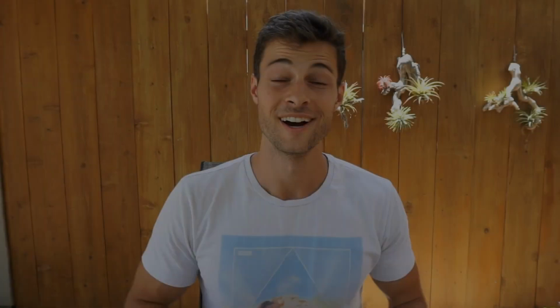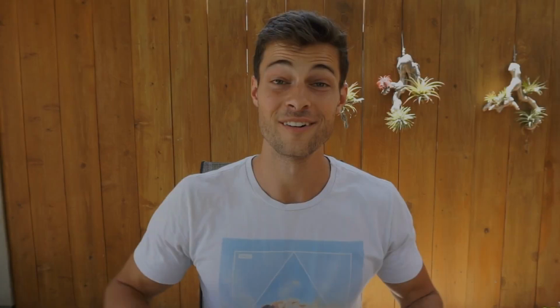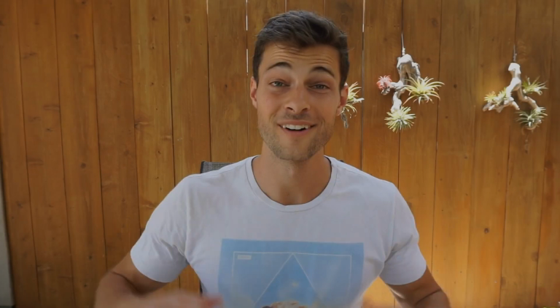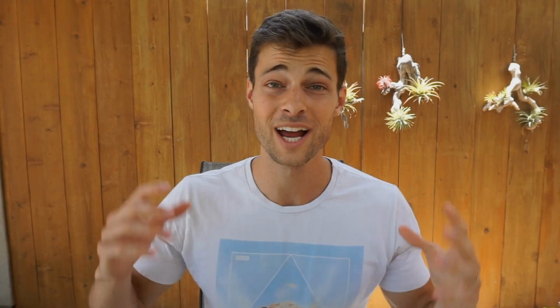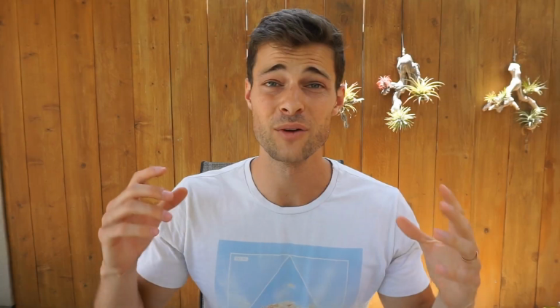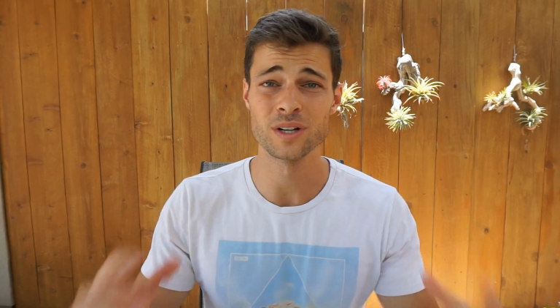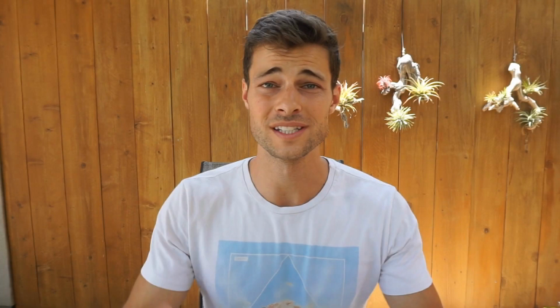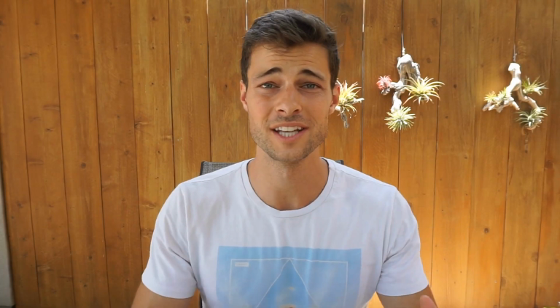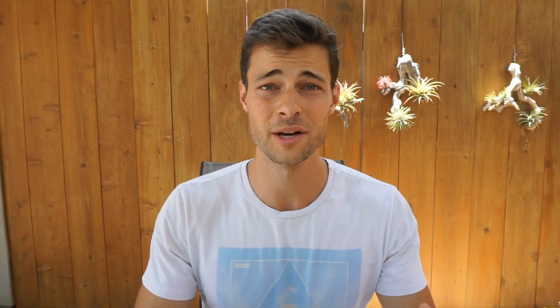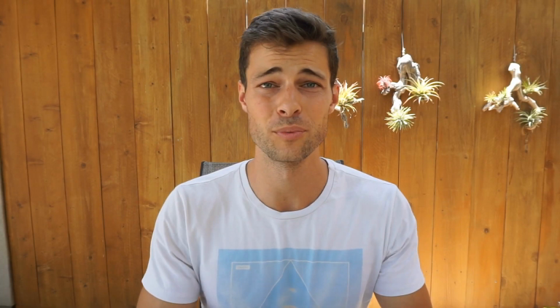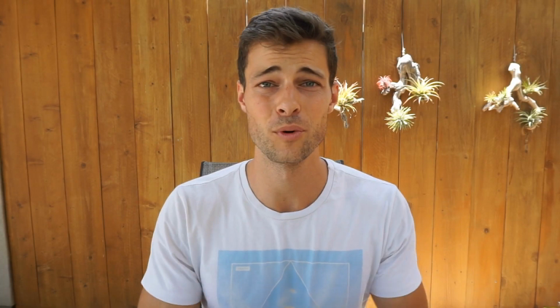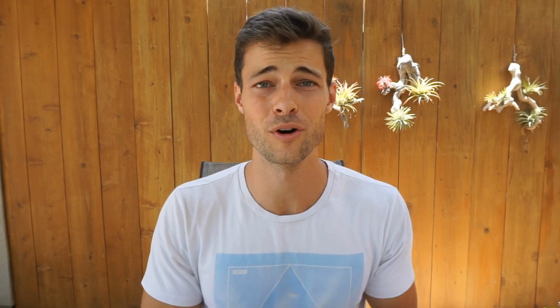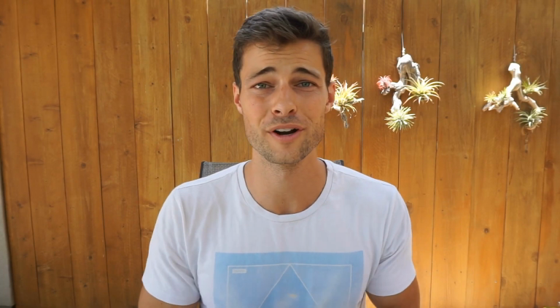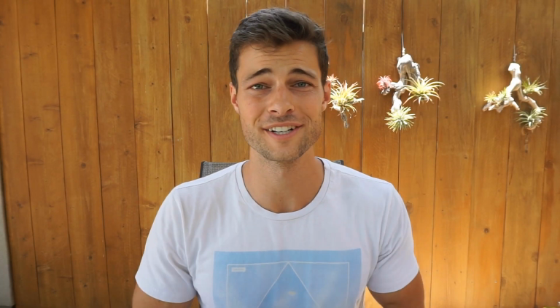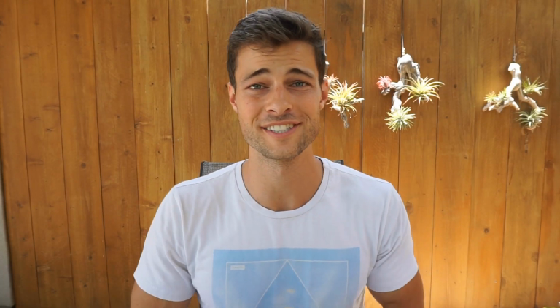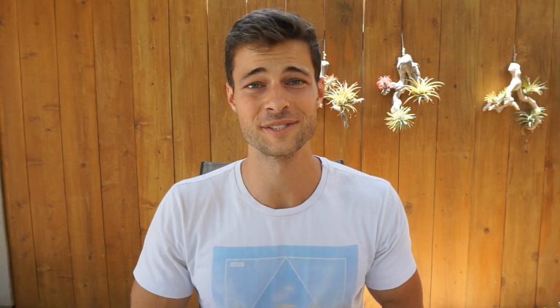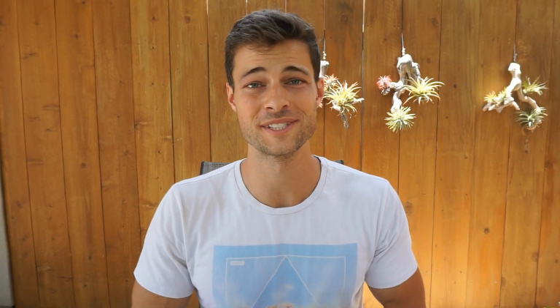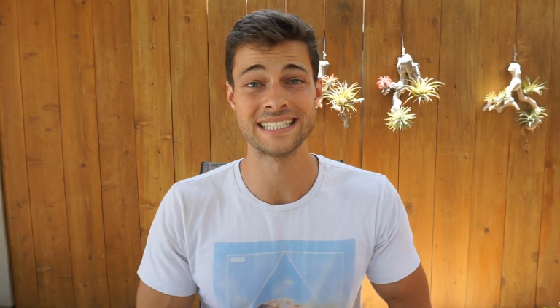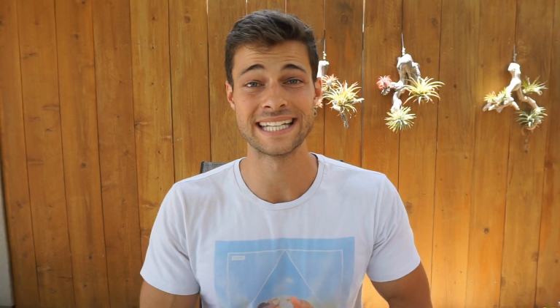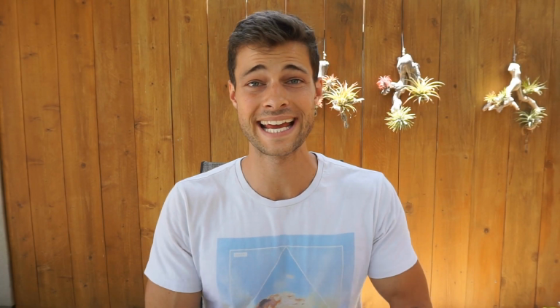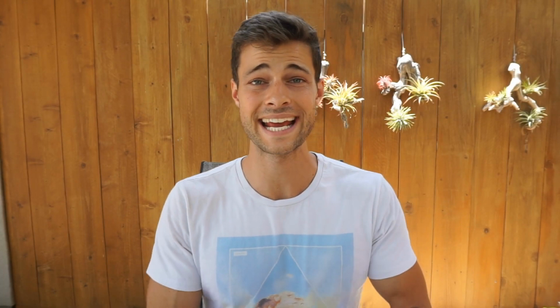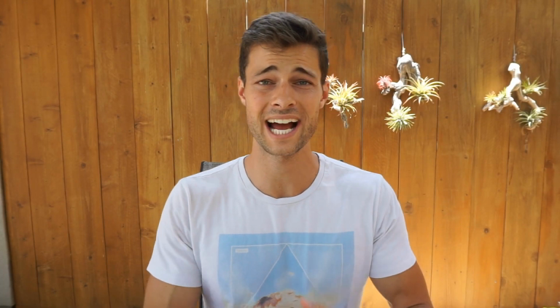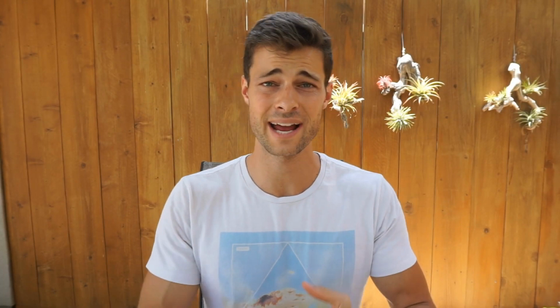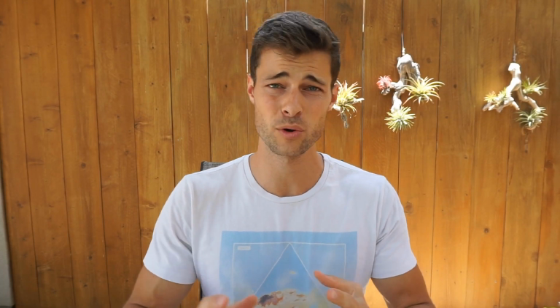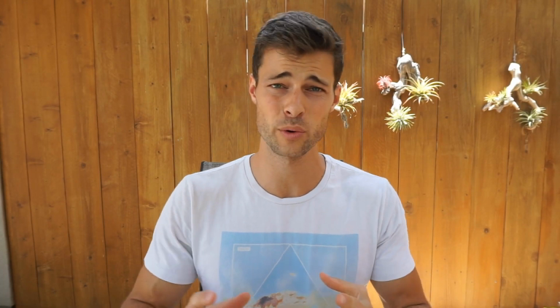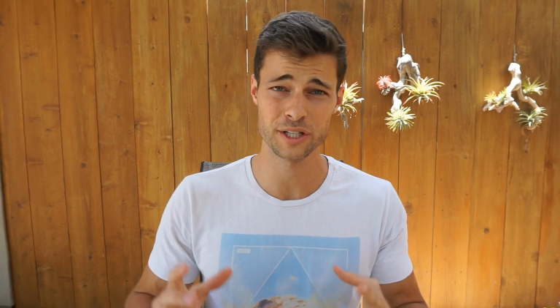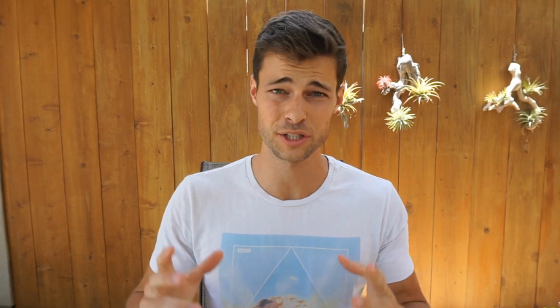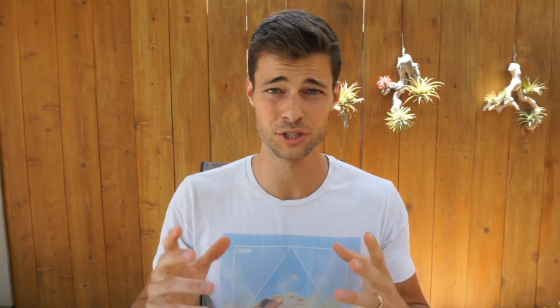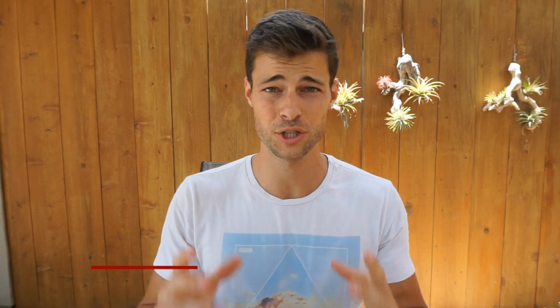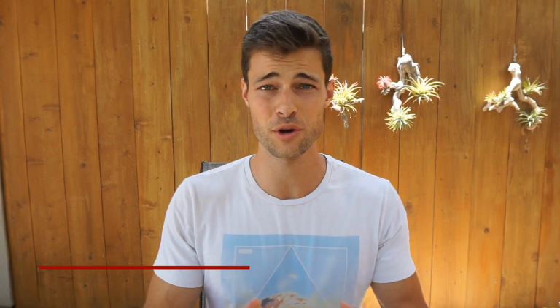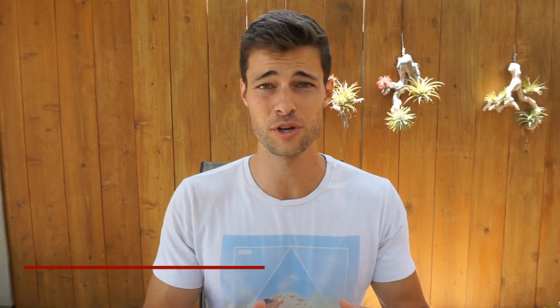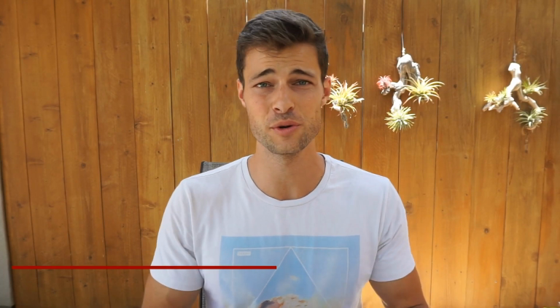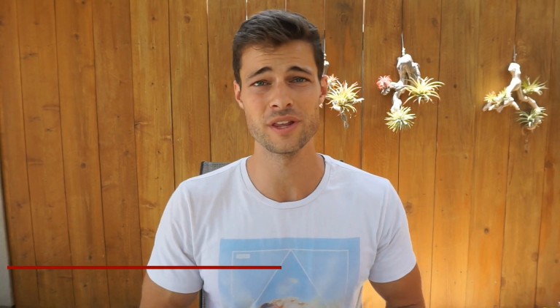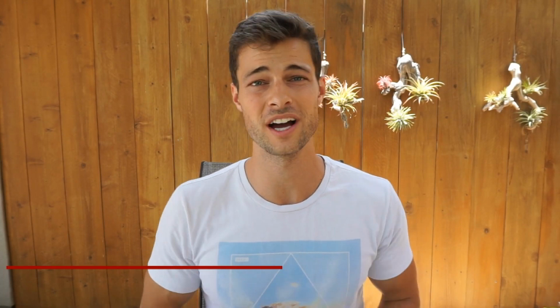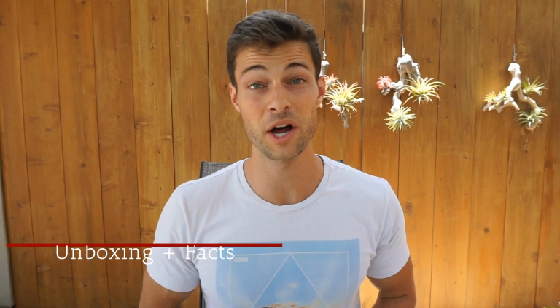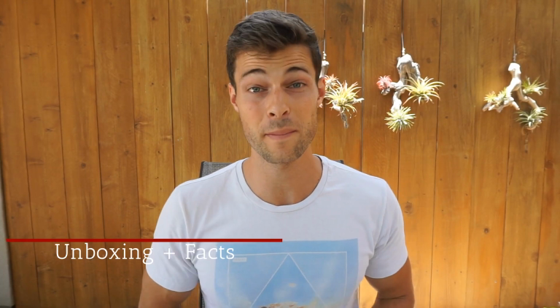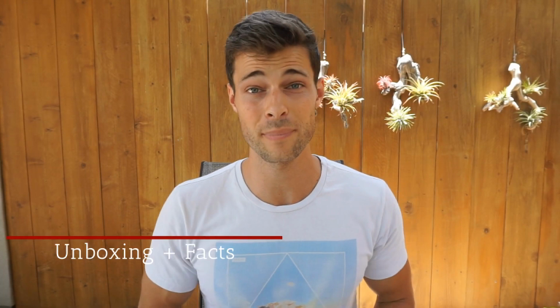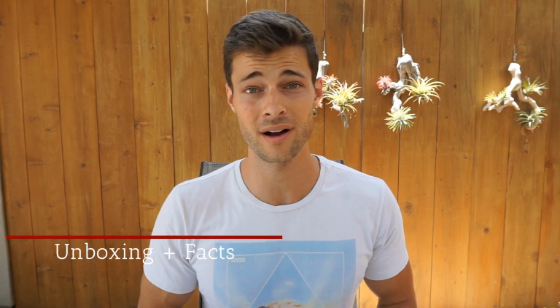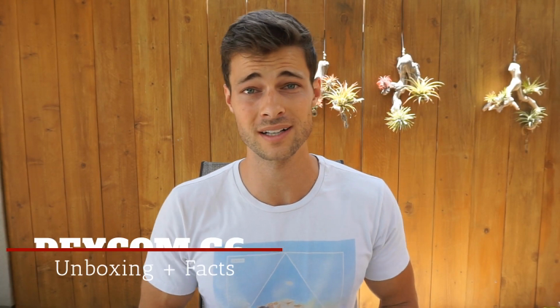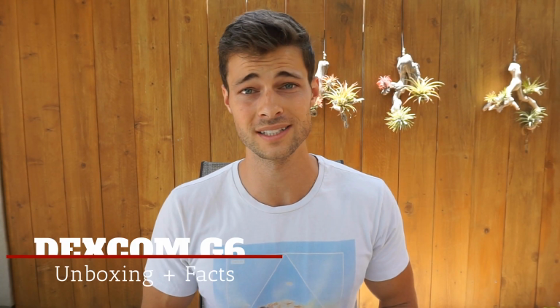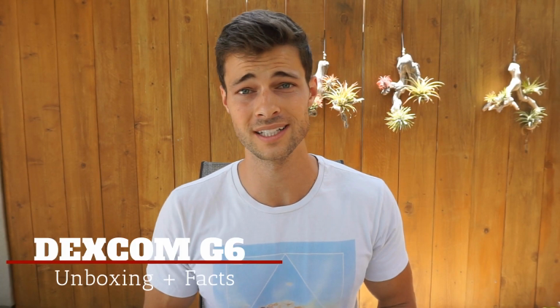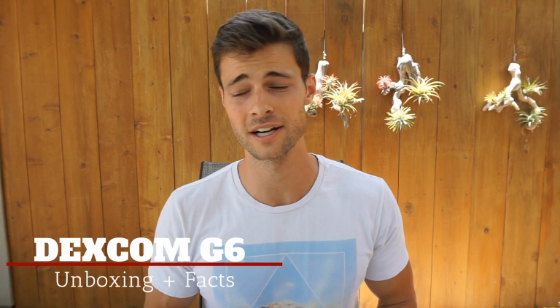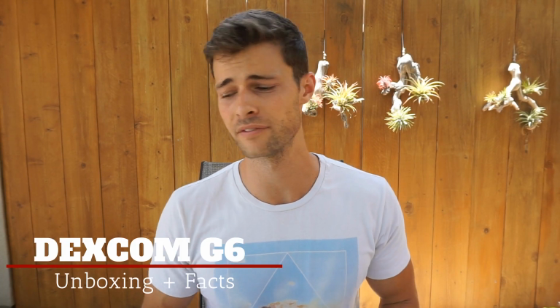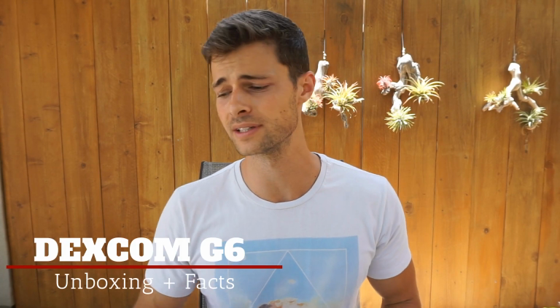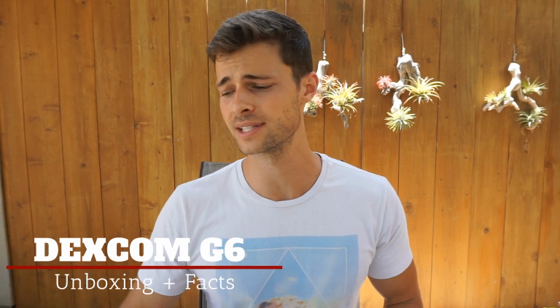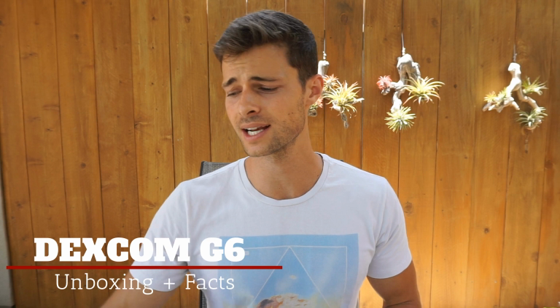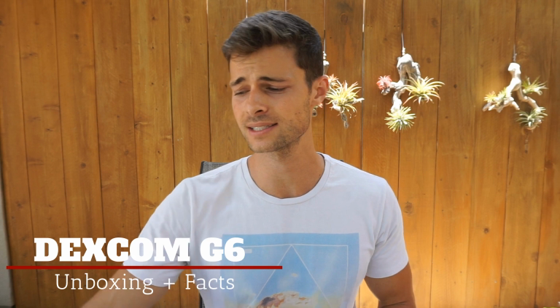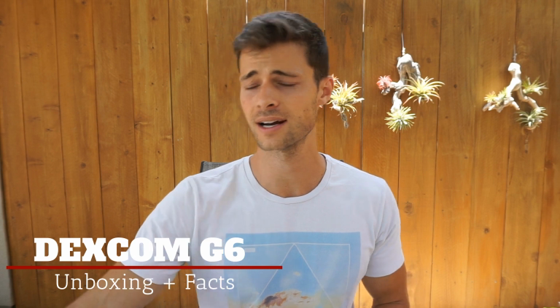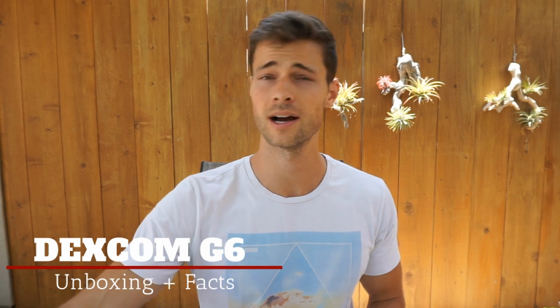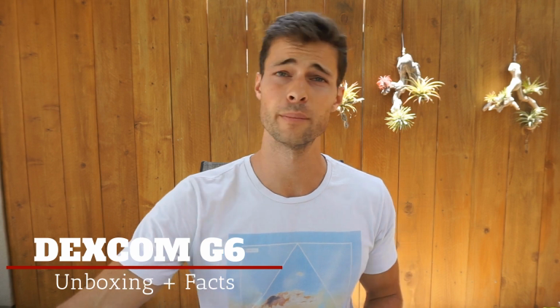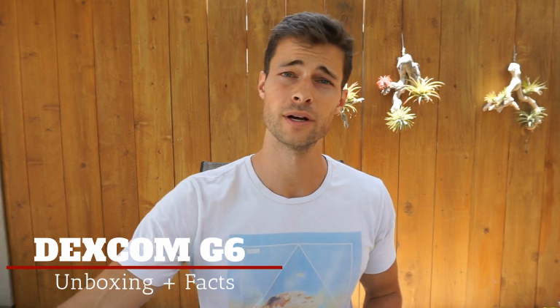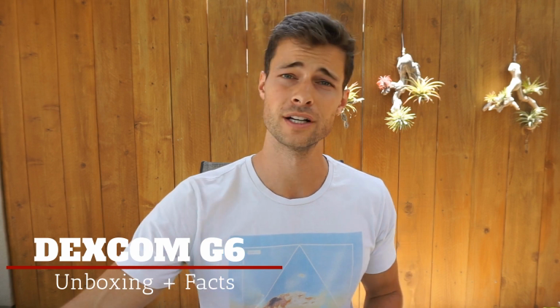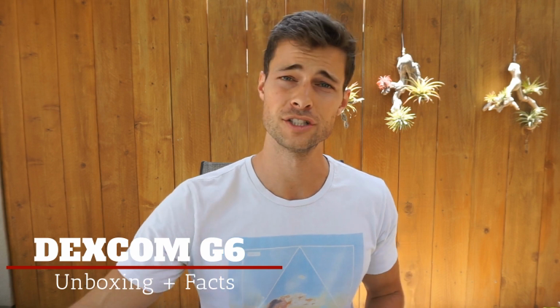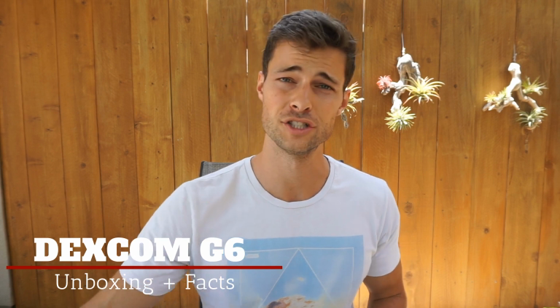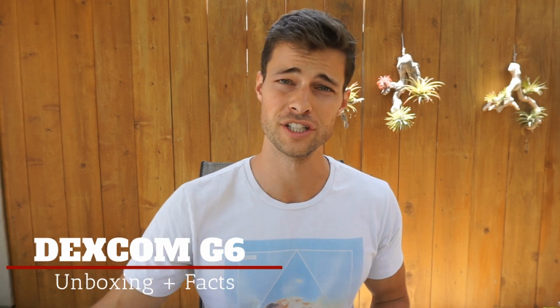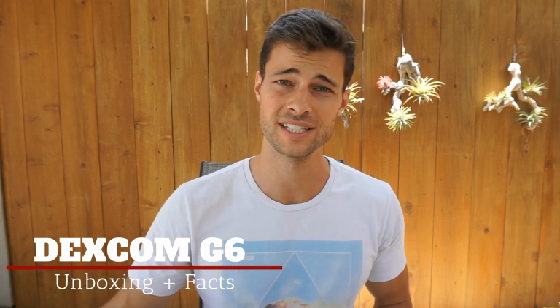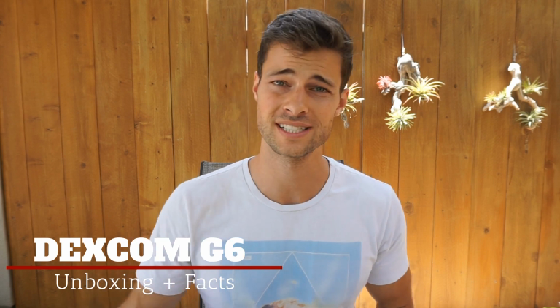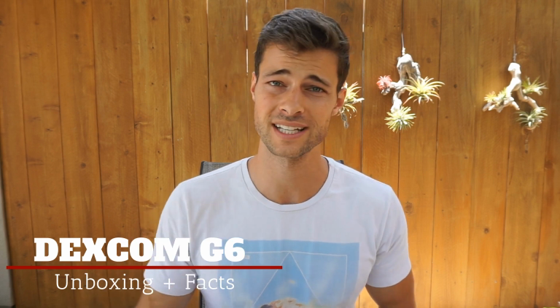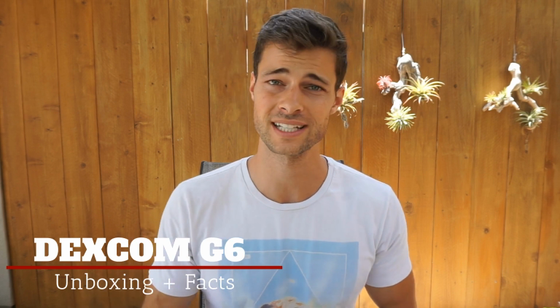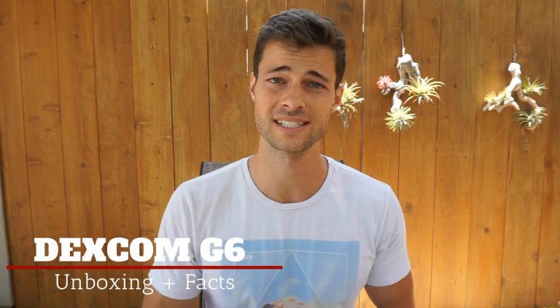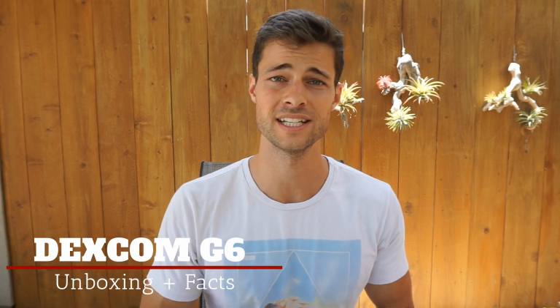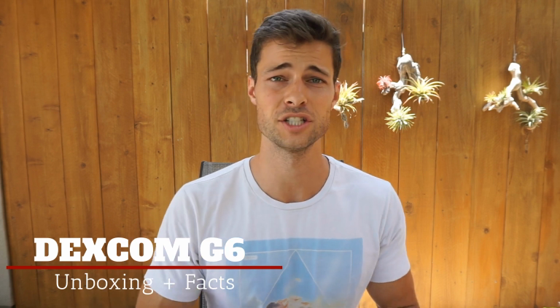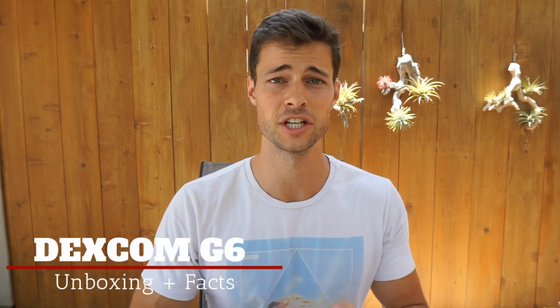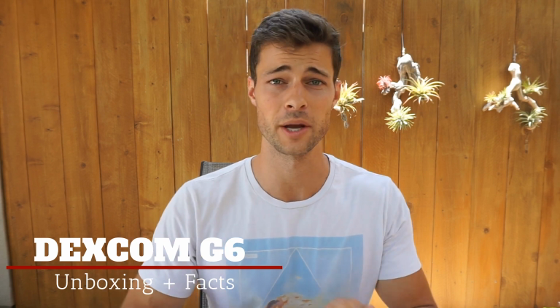Alright, what's up warriors? So today I am going to show you the unboxing of the Dexcom G6 CGM.